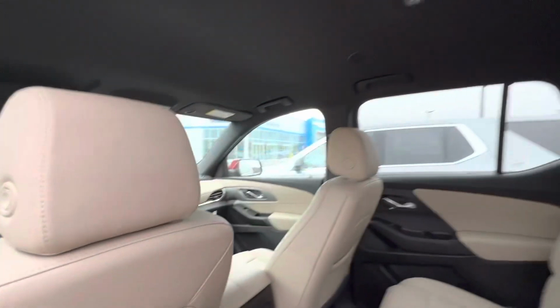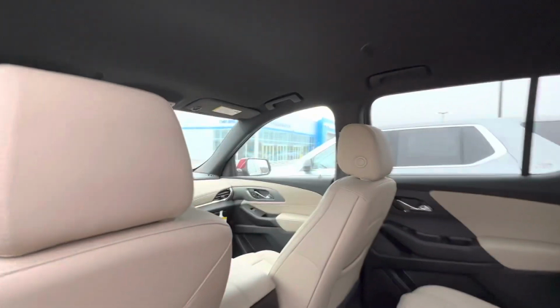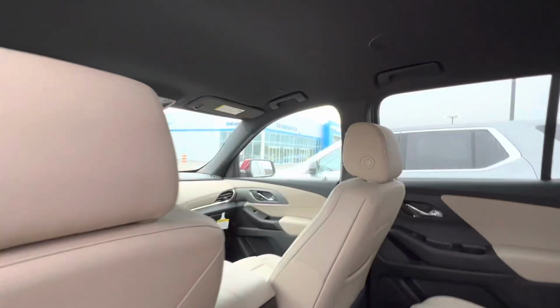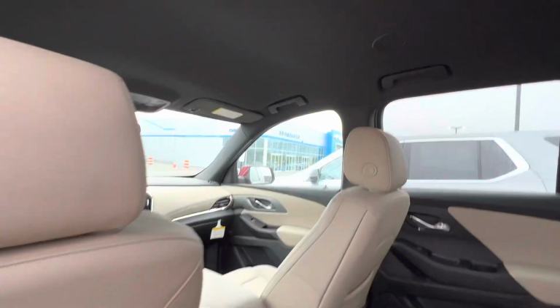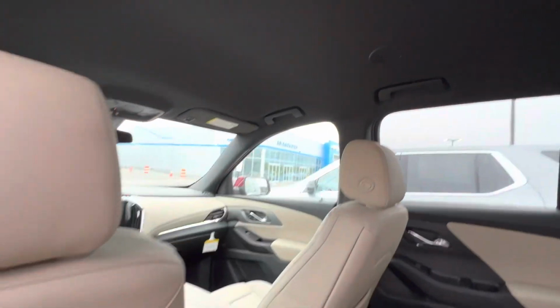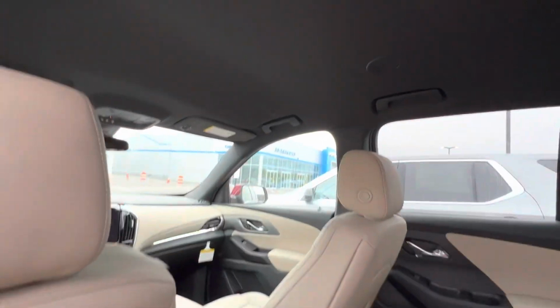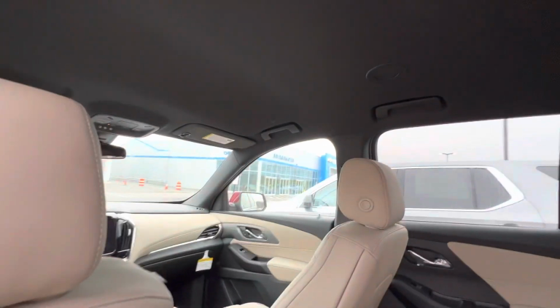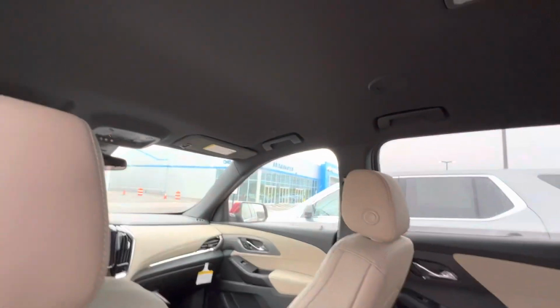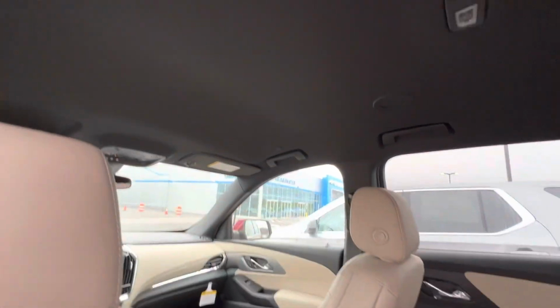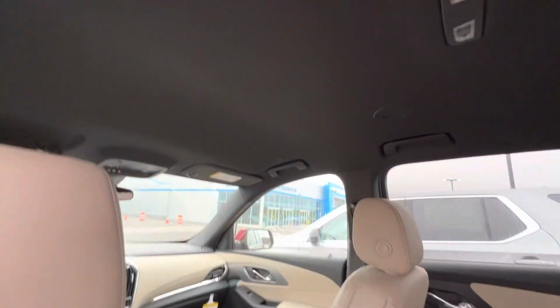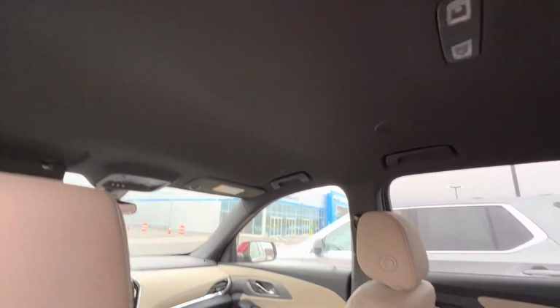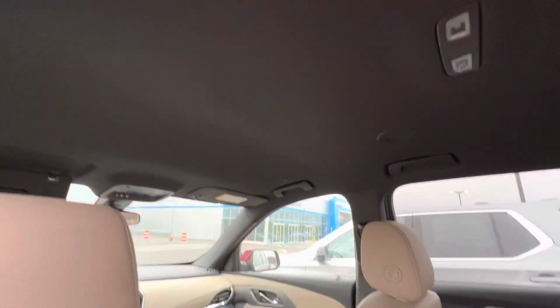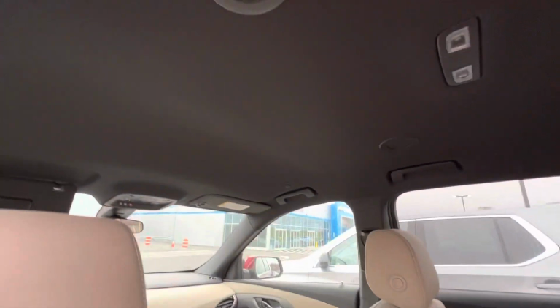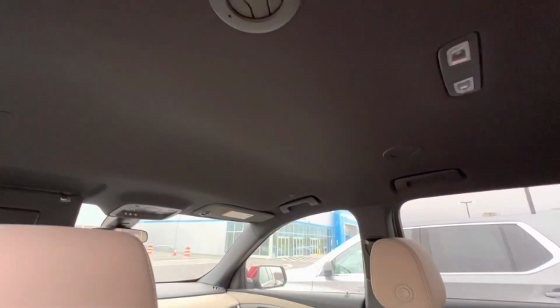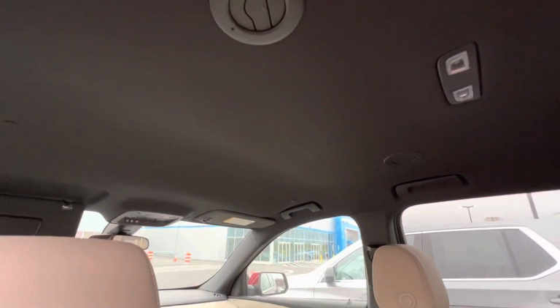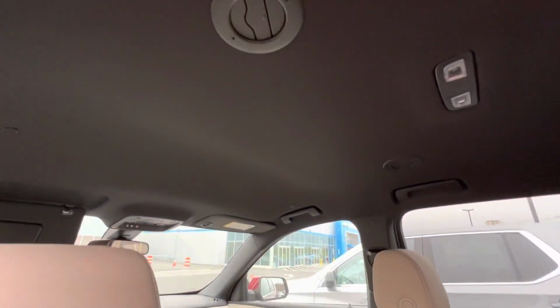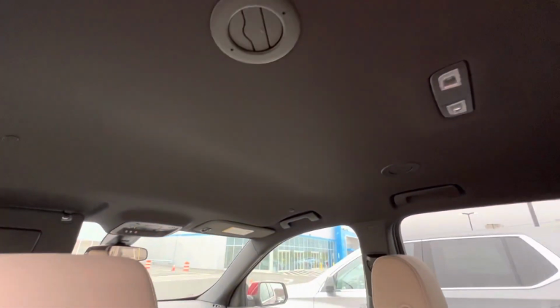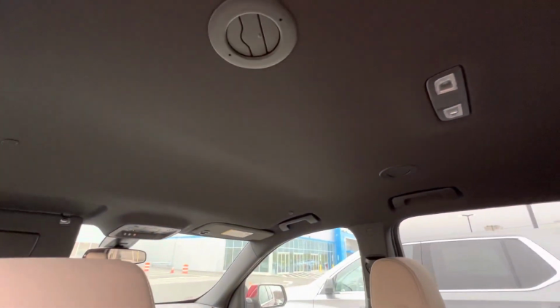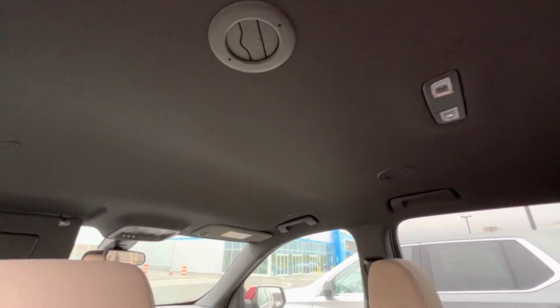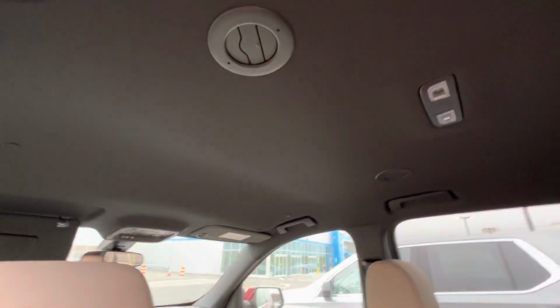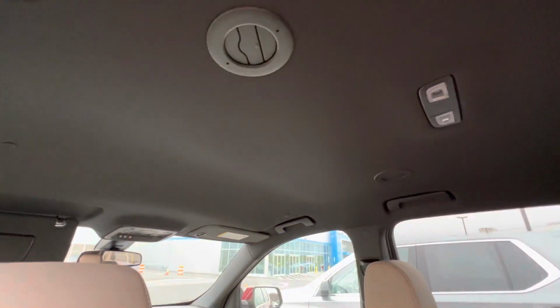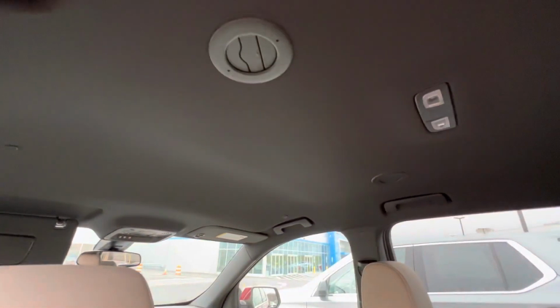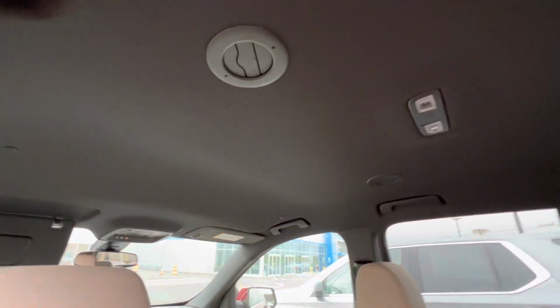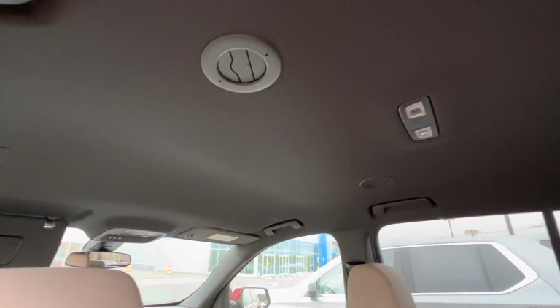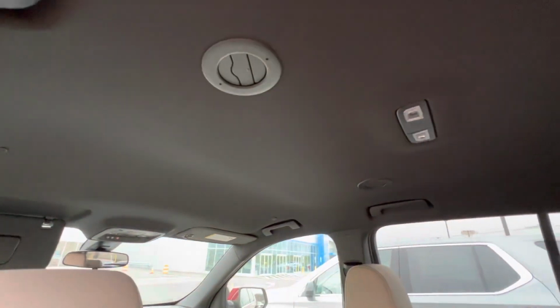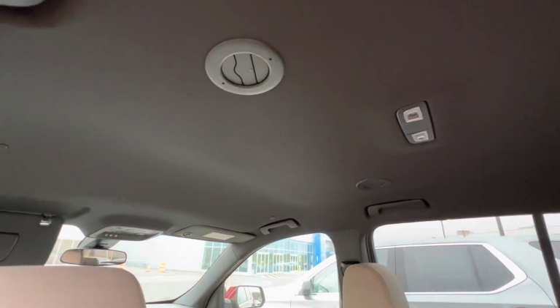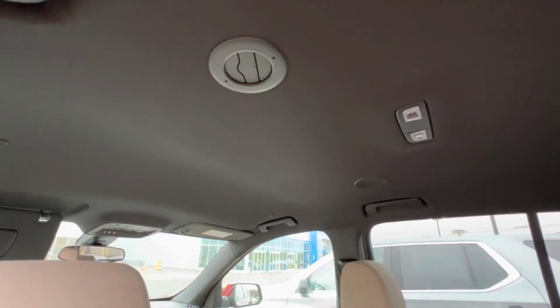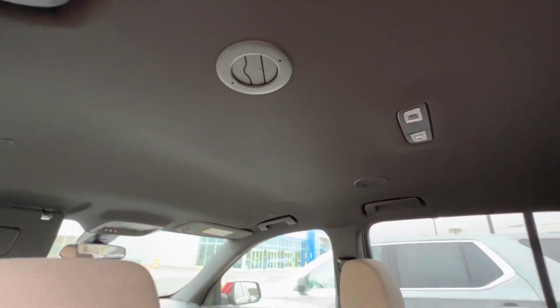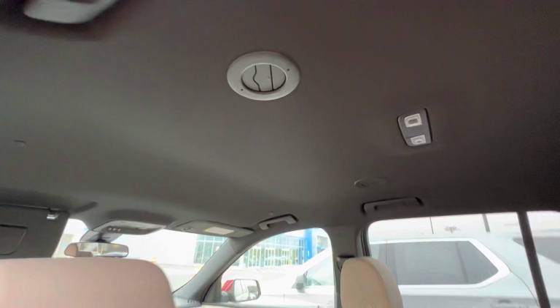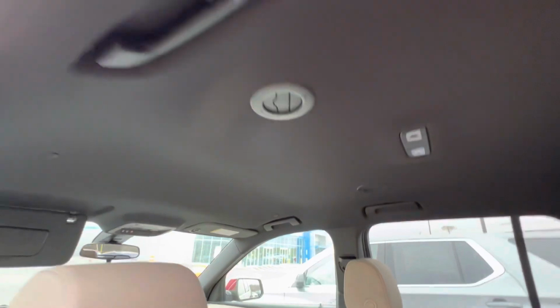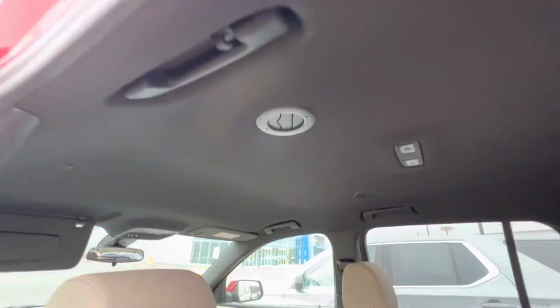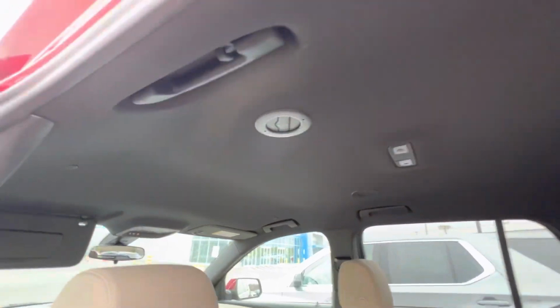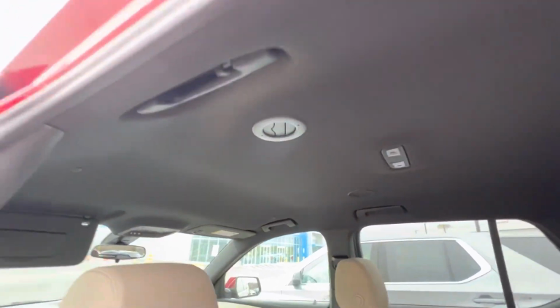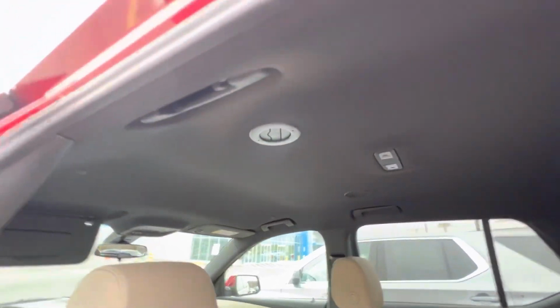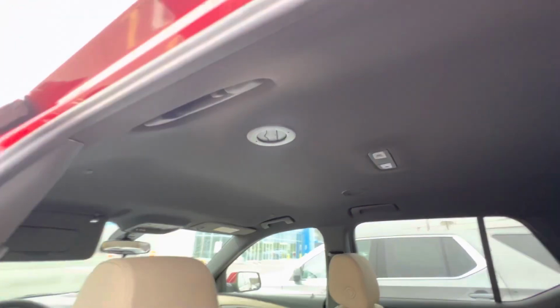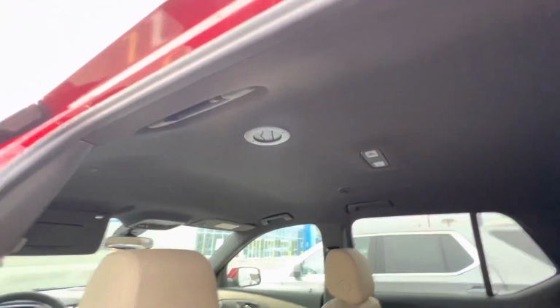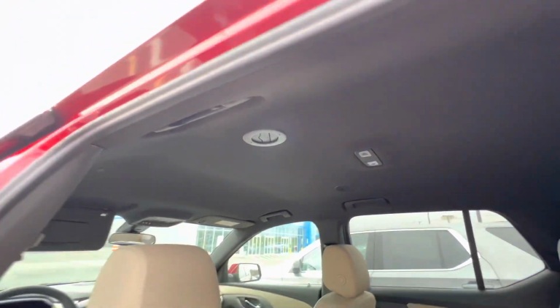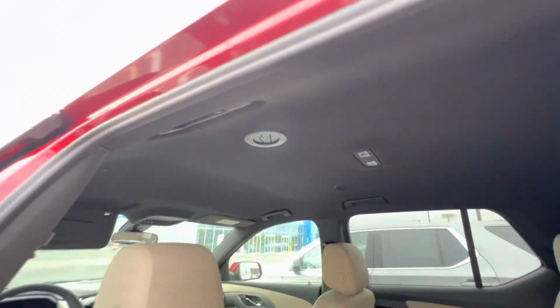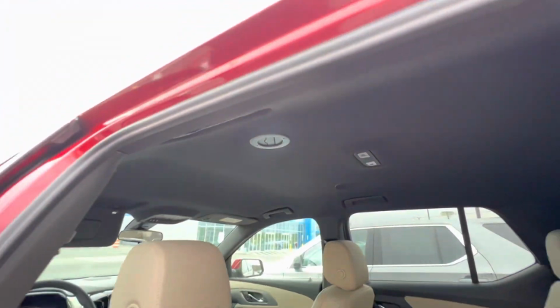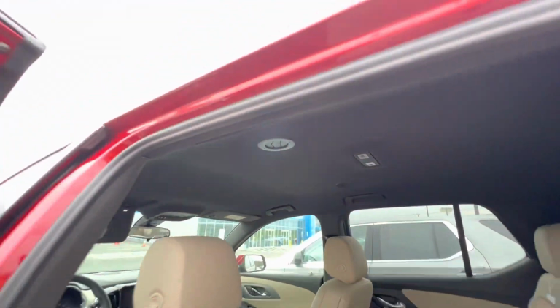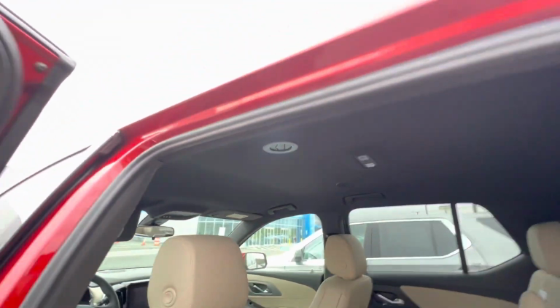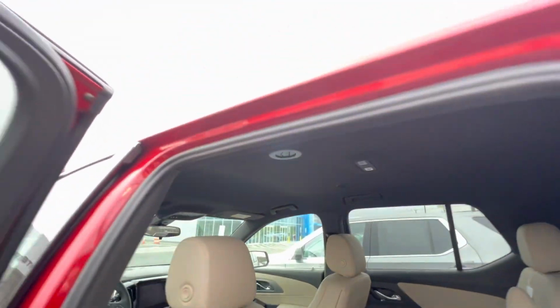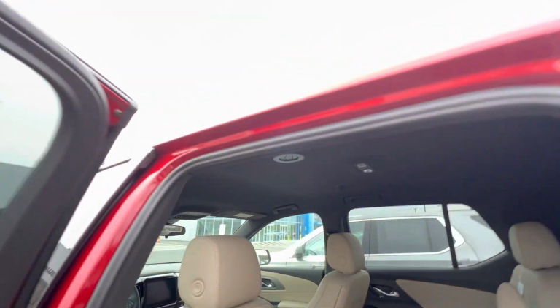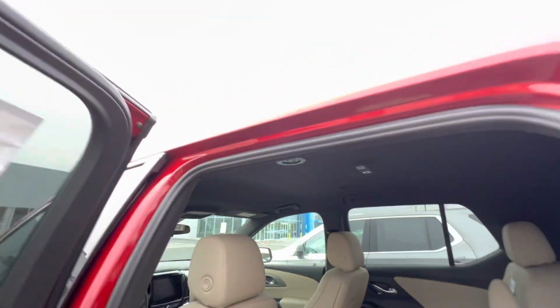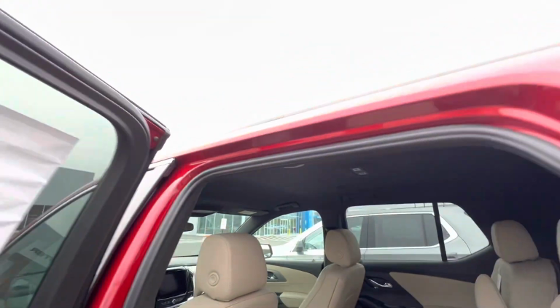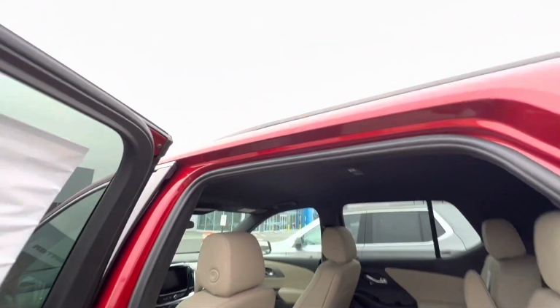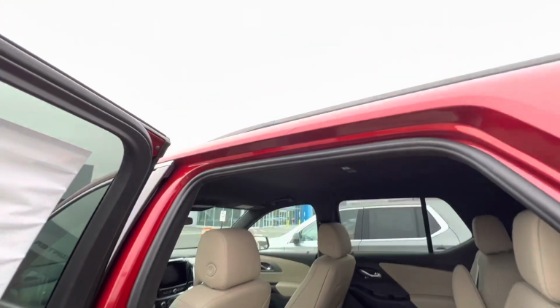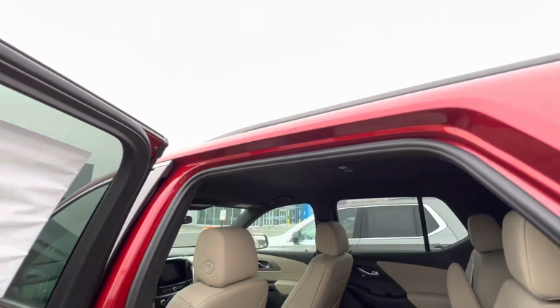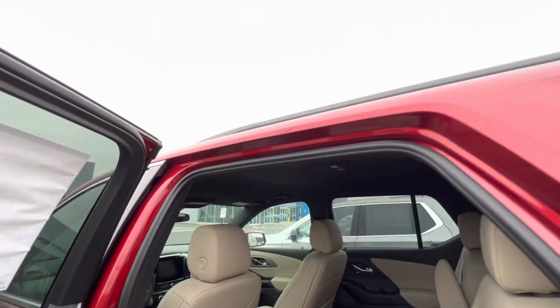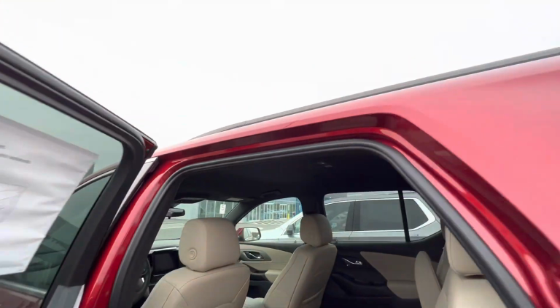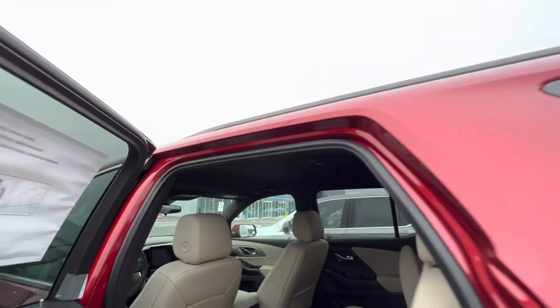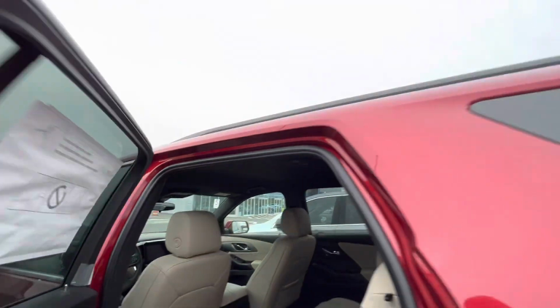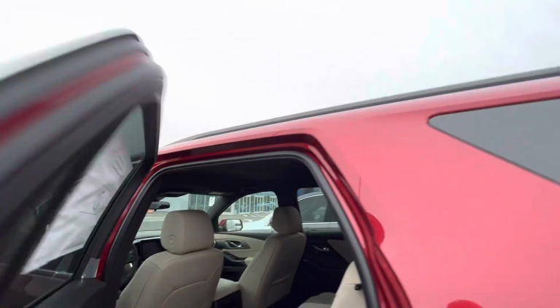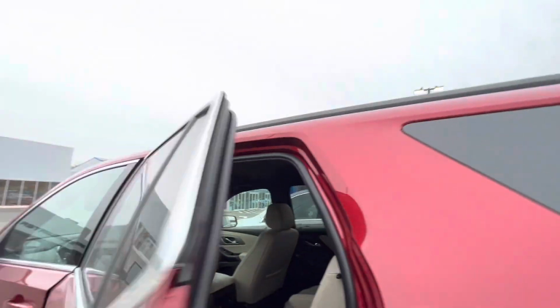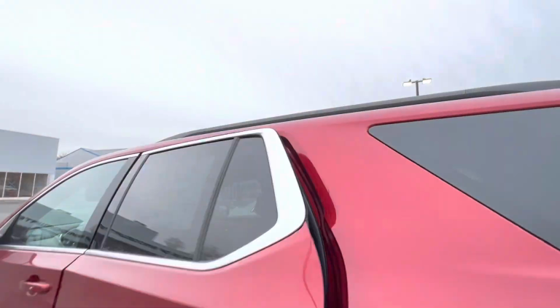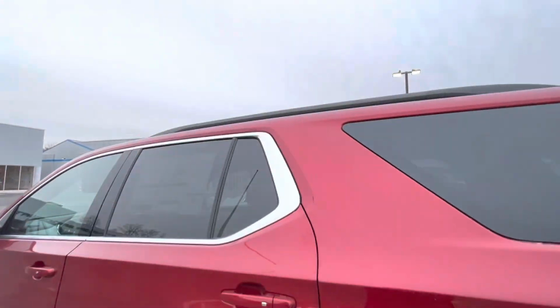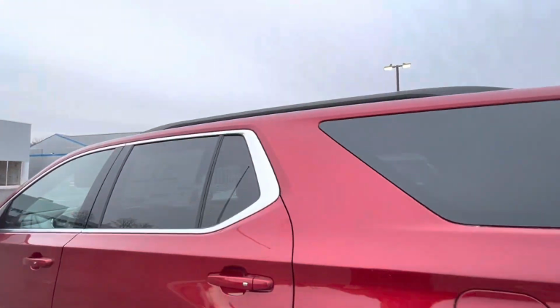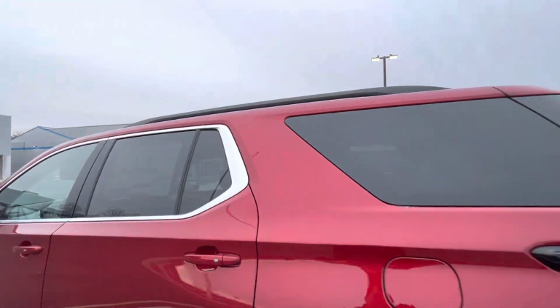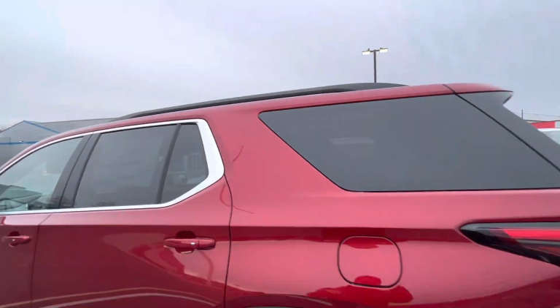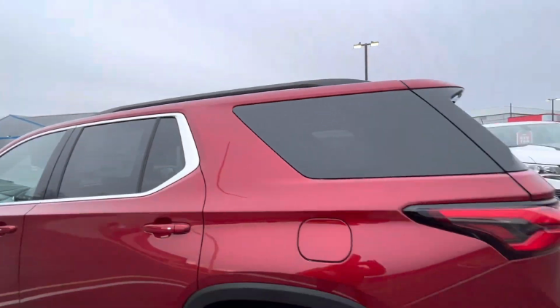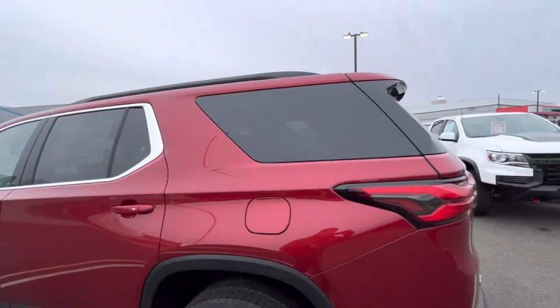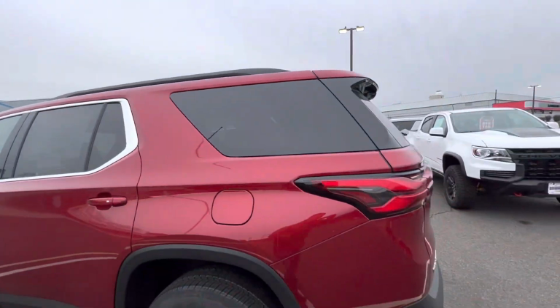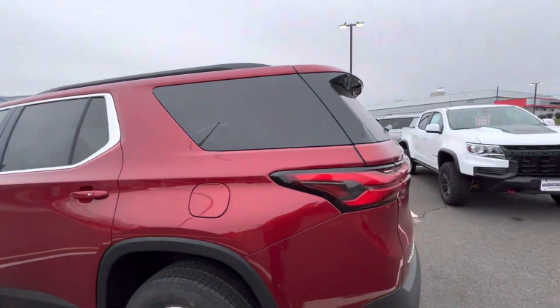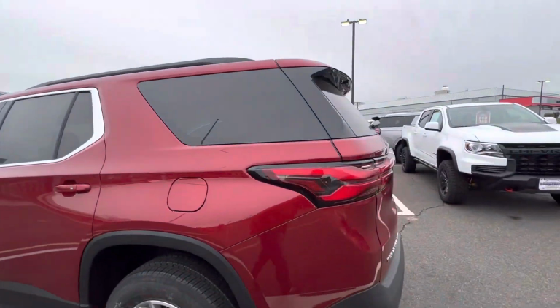Aside from that, one thing I want to point out is you do get a black headliner in this vehicle, which is very popular. Not a lot of people look at it, but personally I like it a lot.